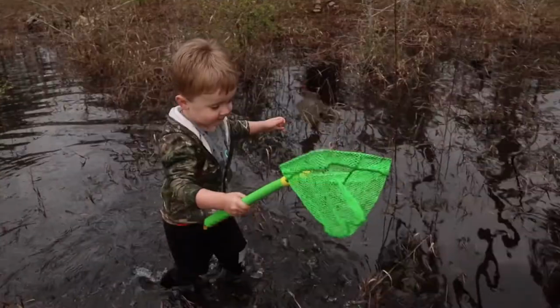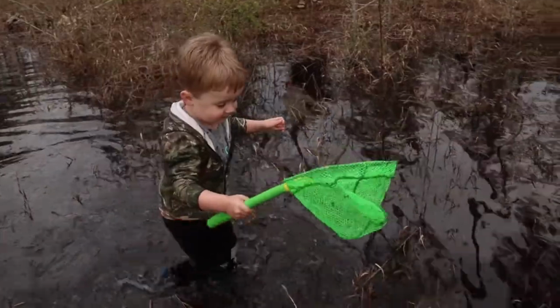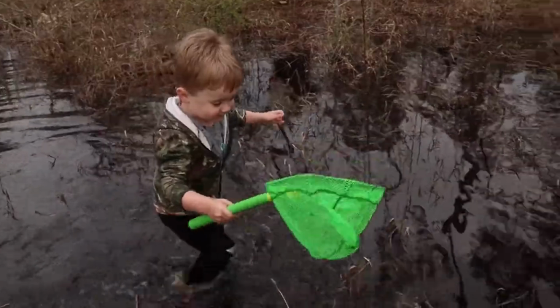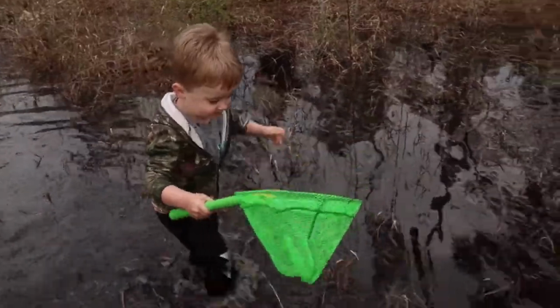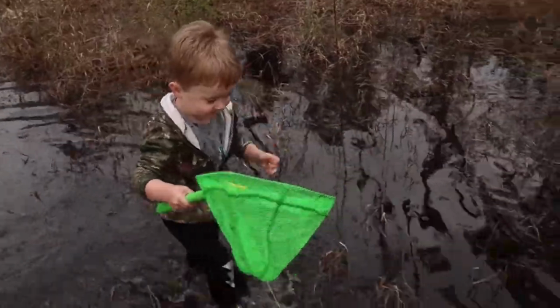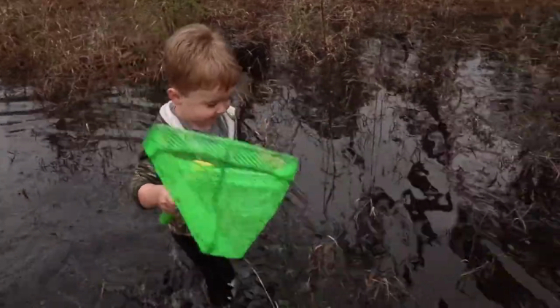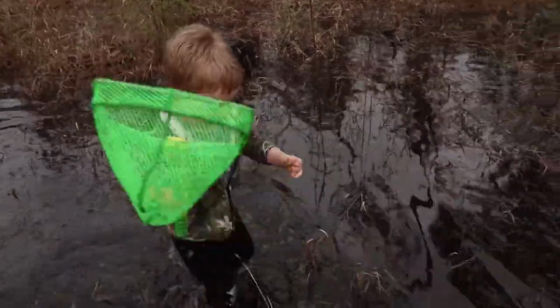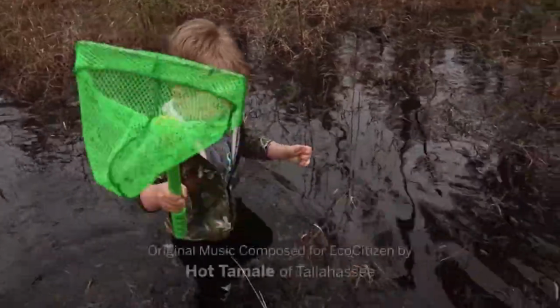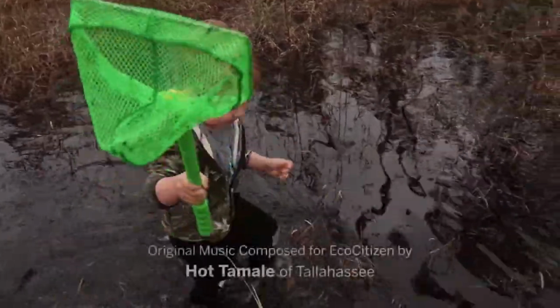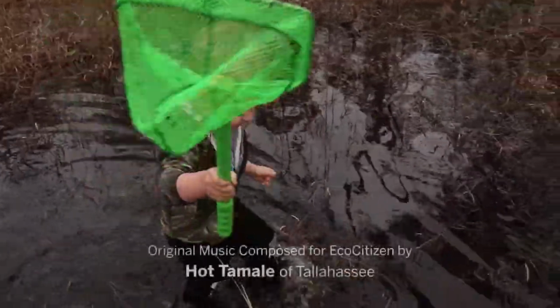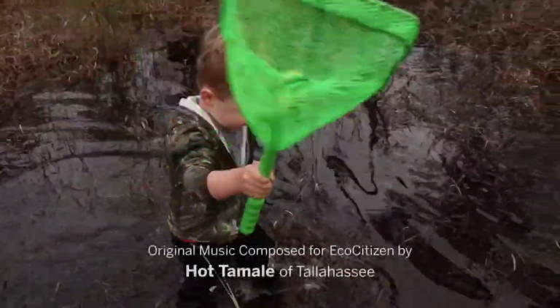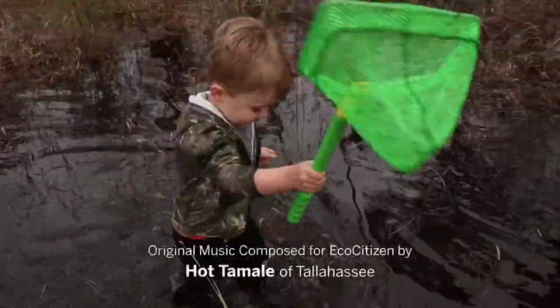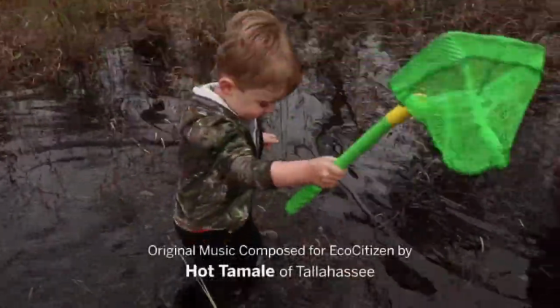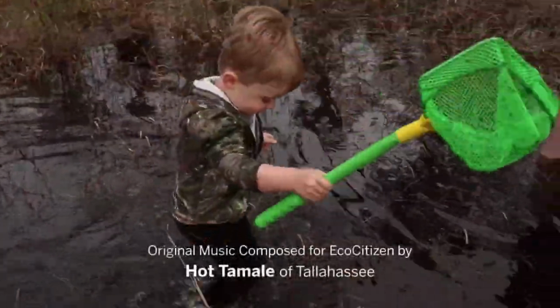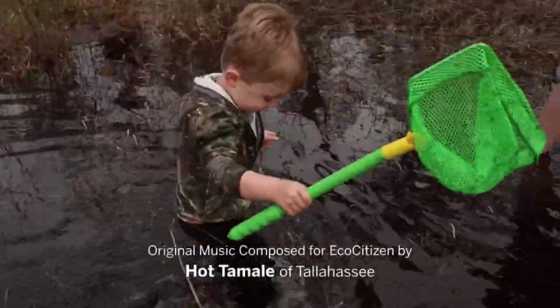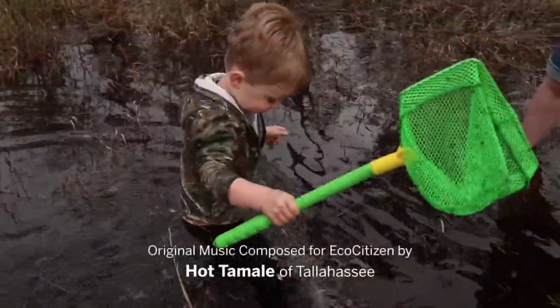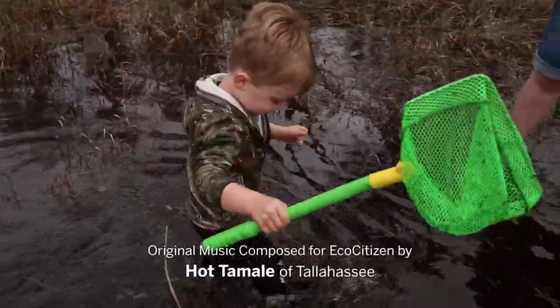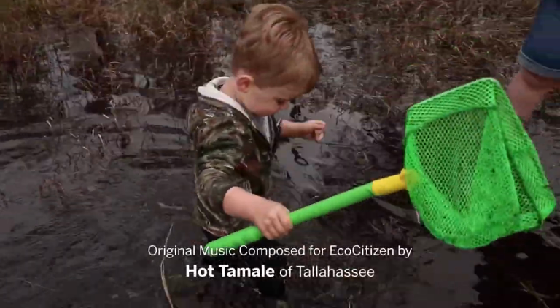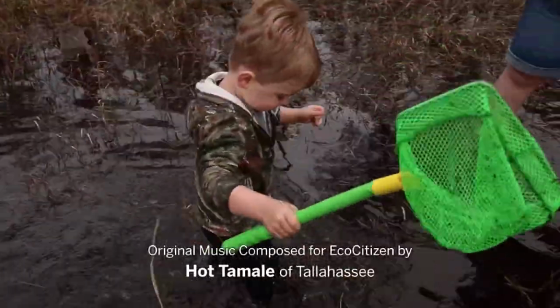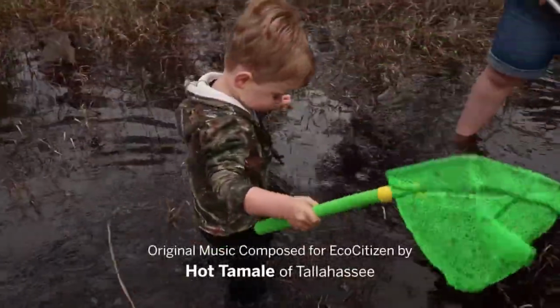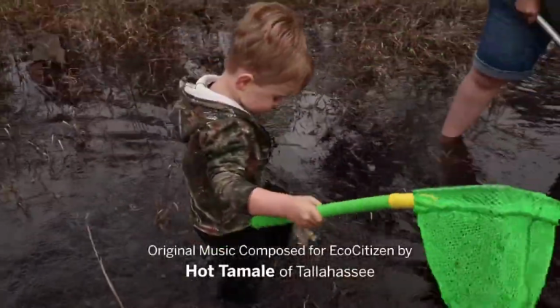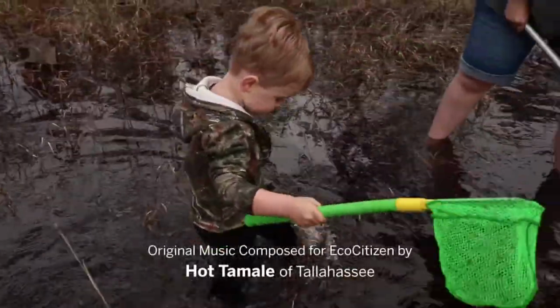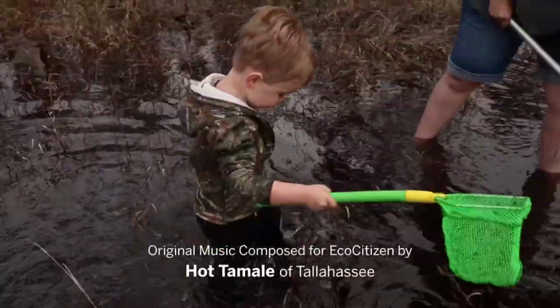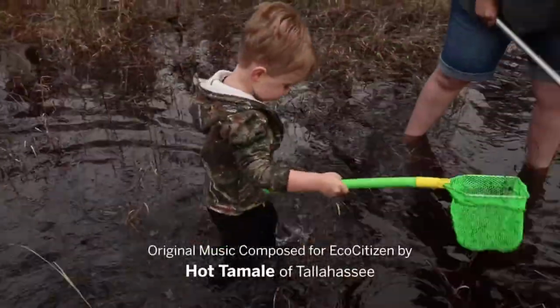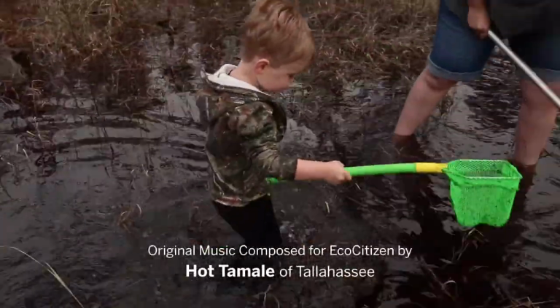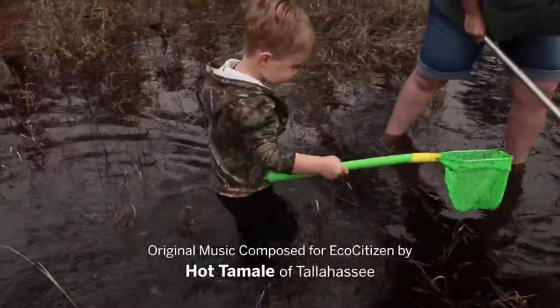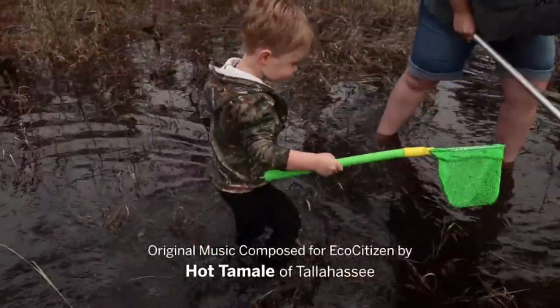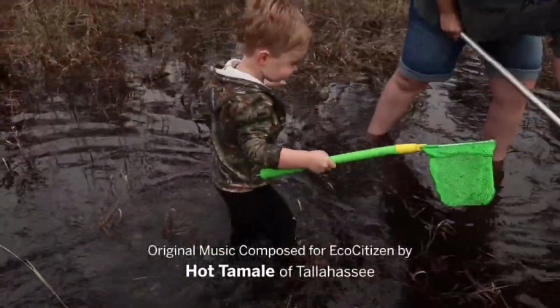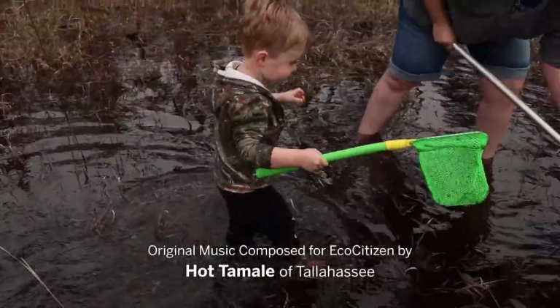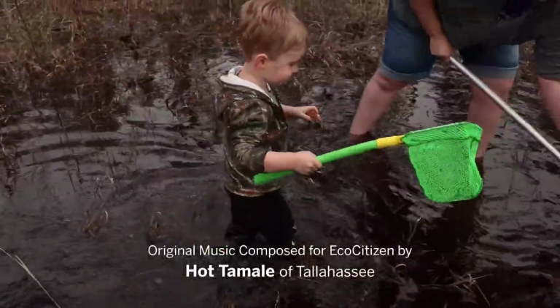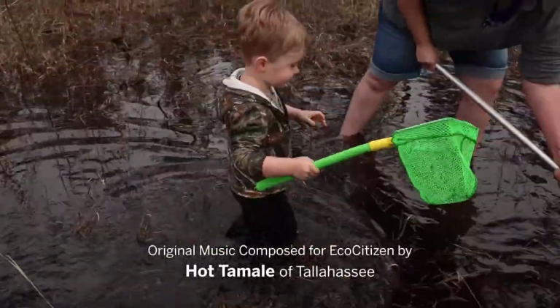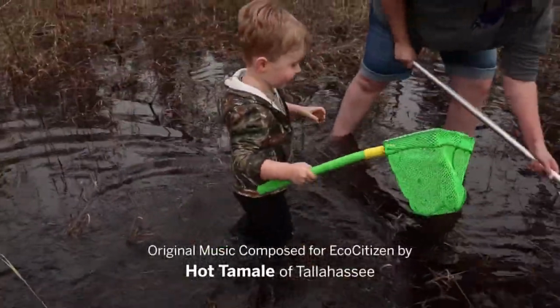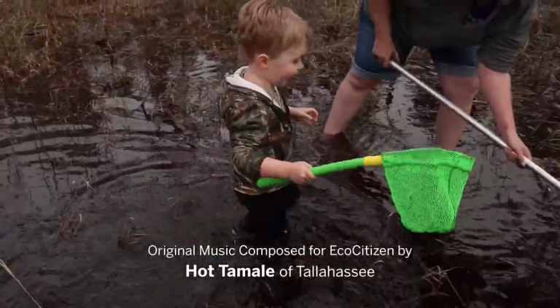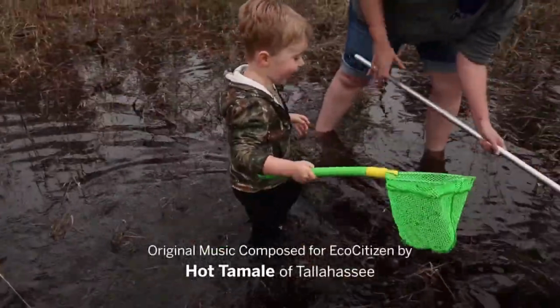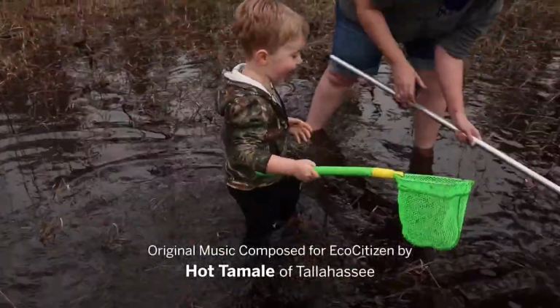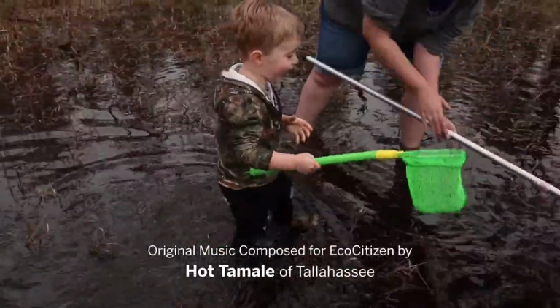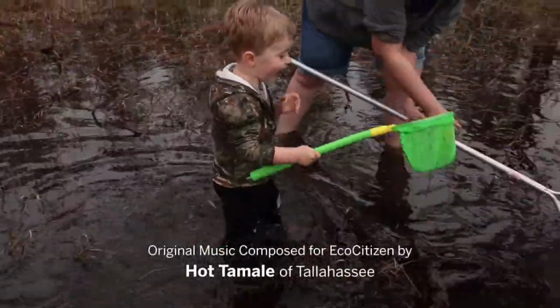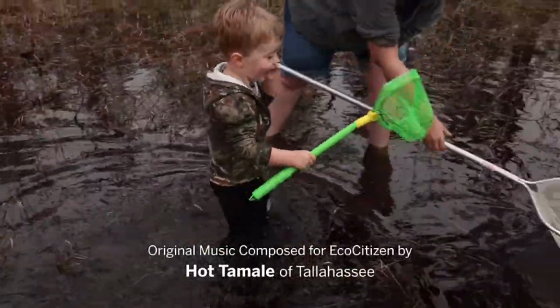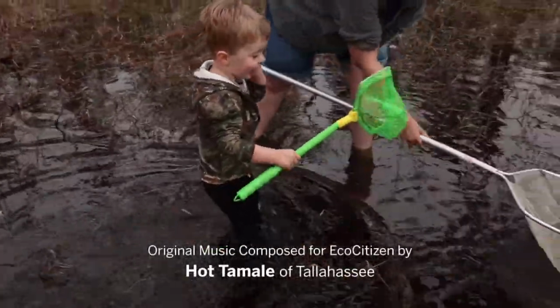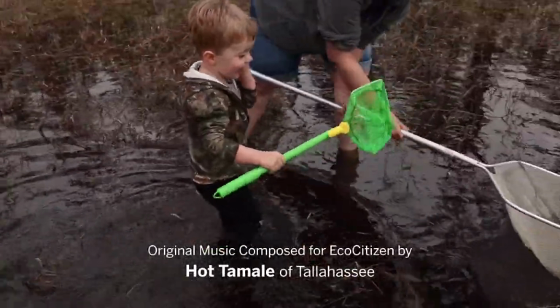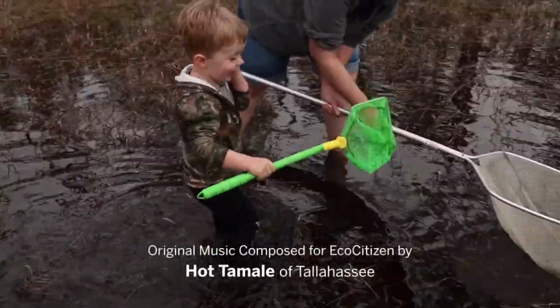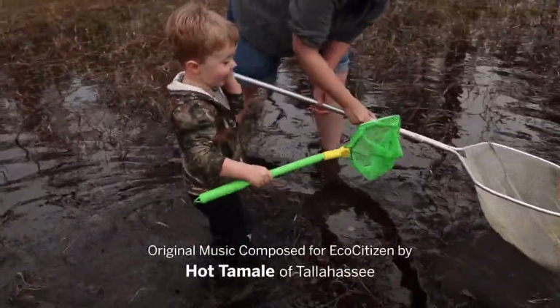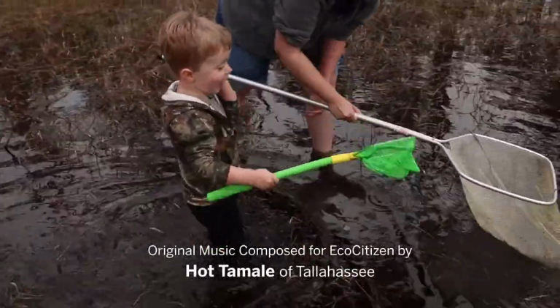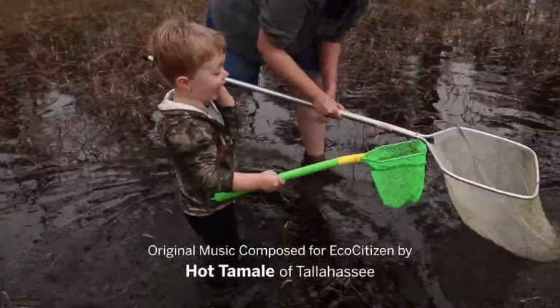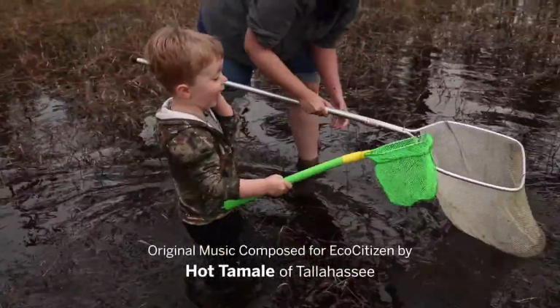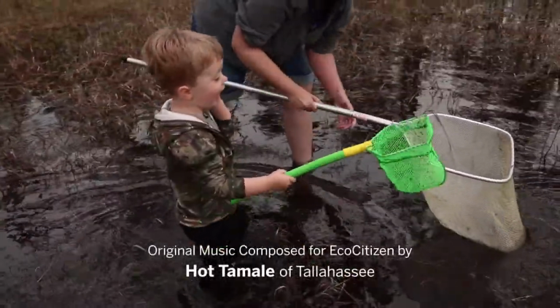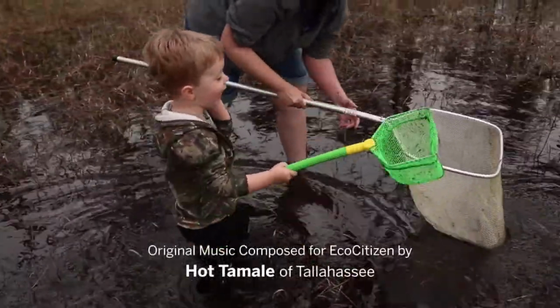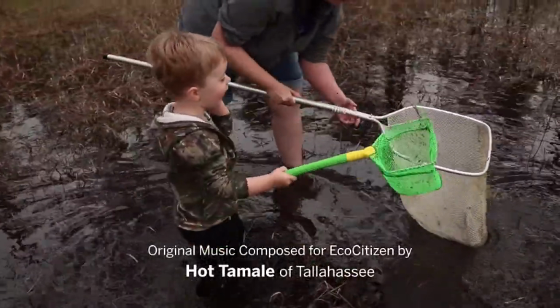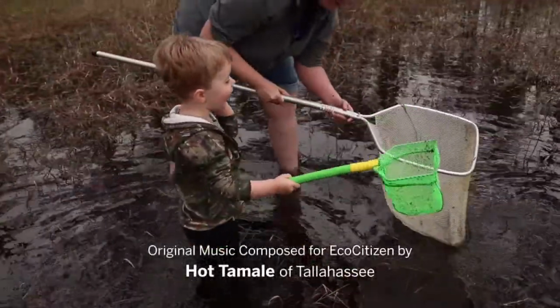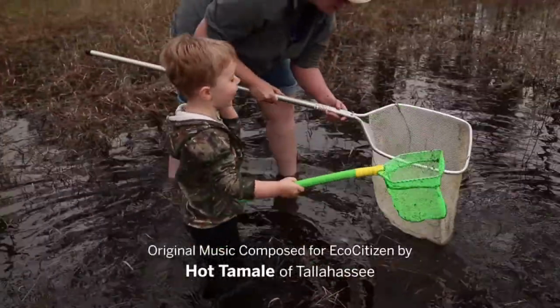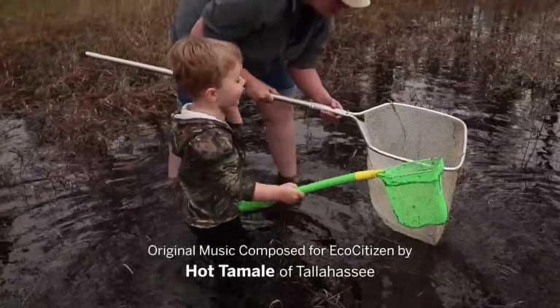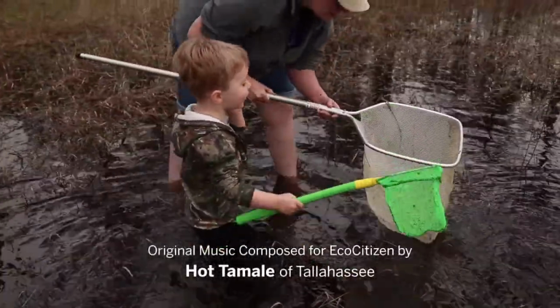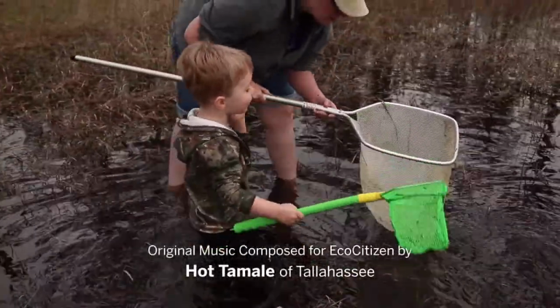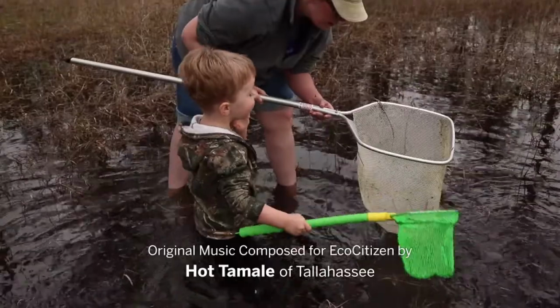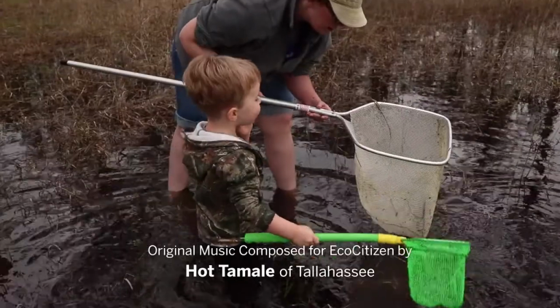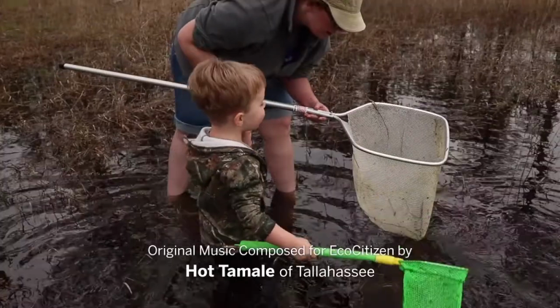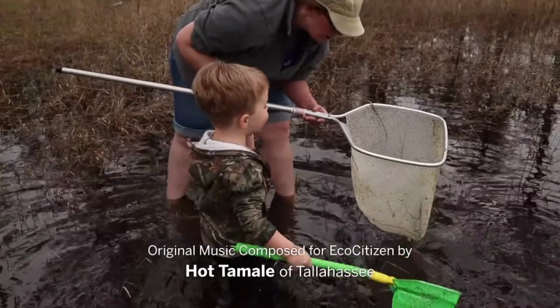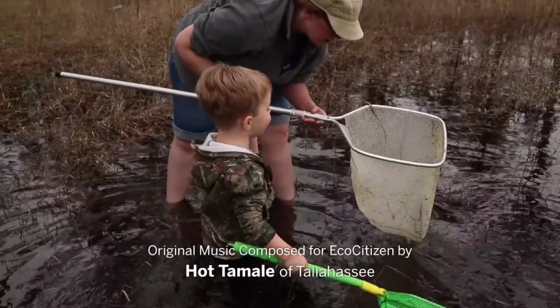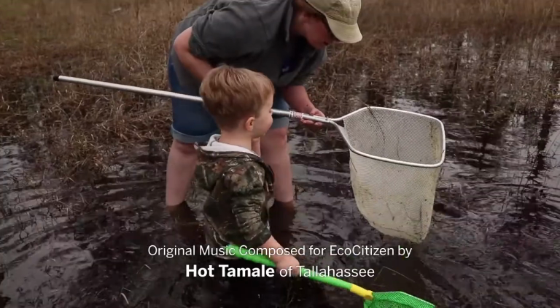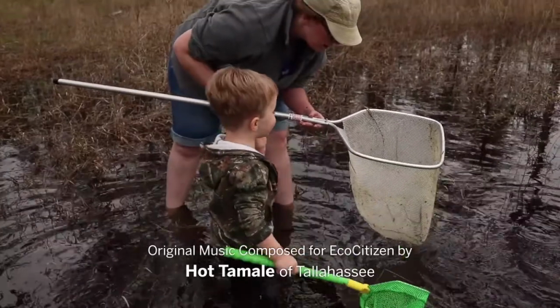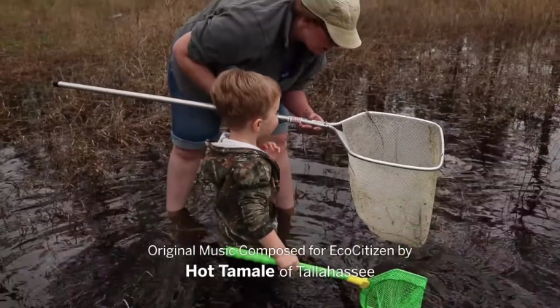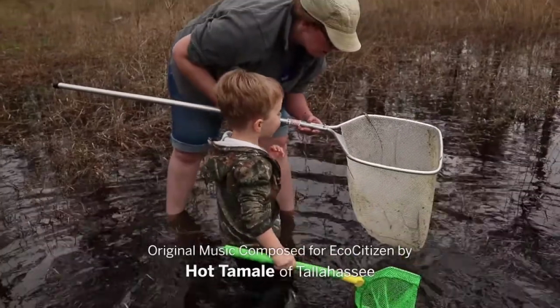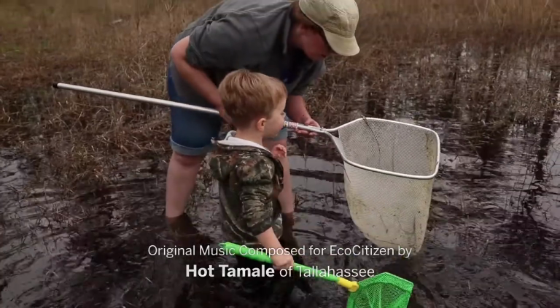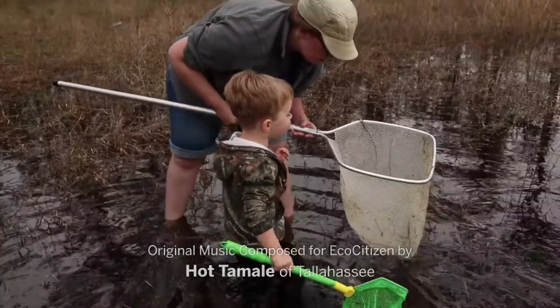On our final eco-citizen adventure, we learned that Dean and Sally aren't the only citizen scientists in the Munson Sandhills.